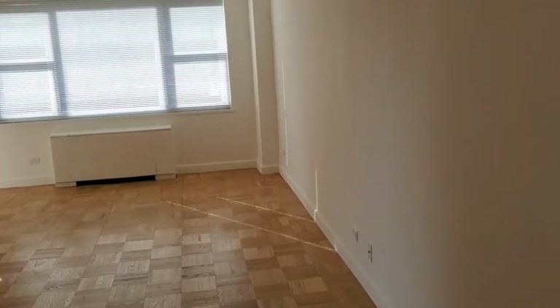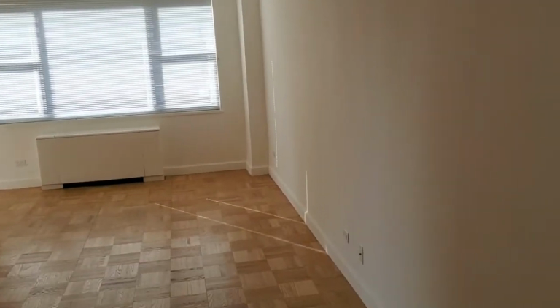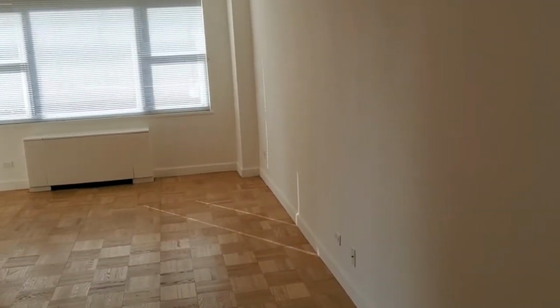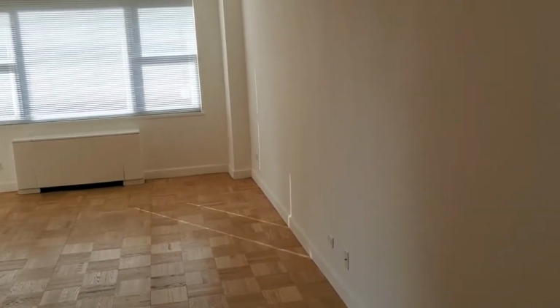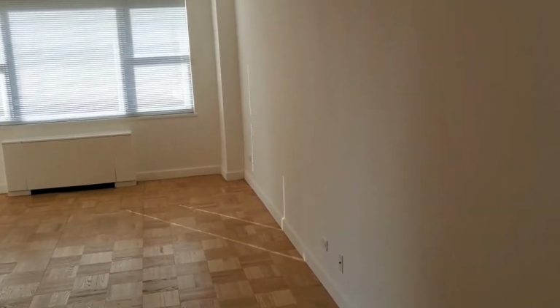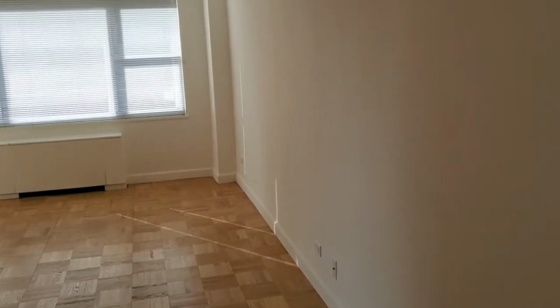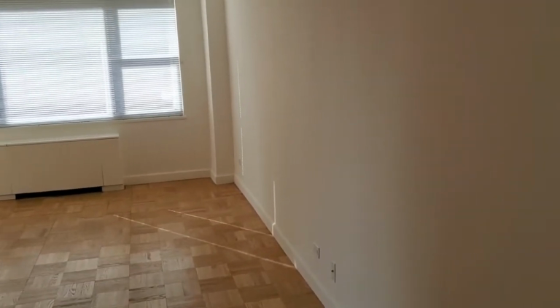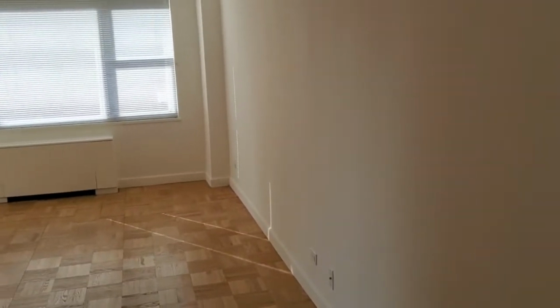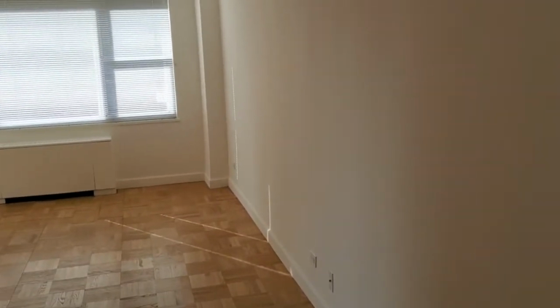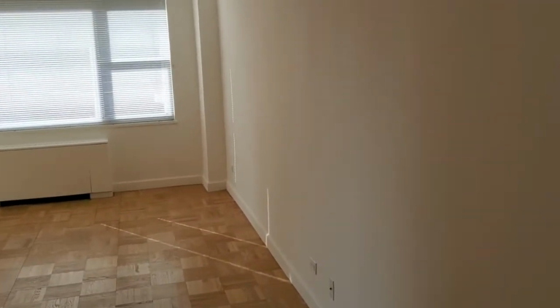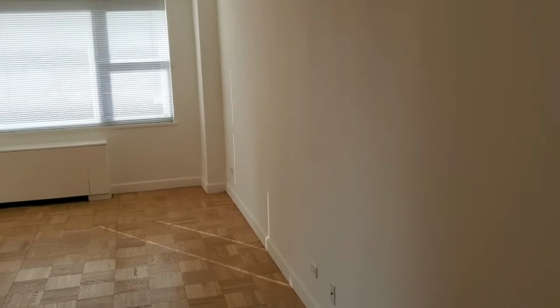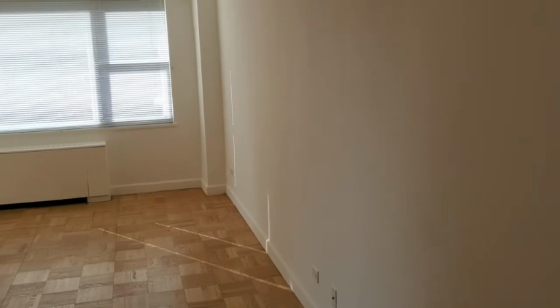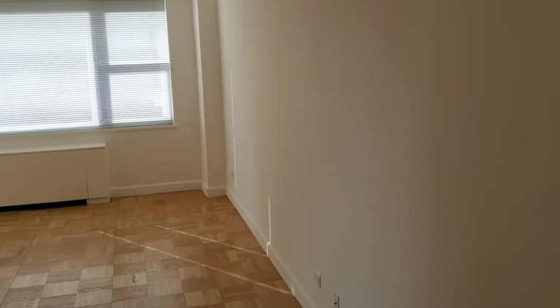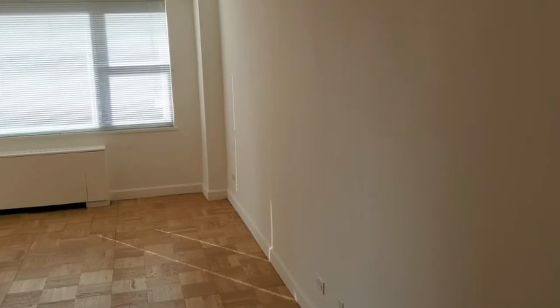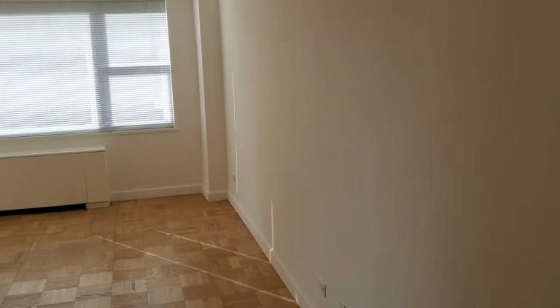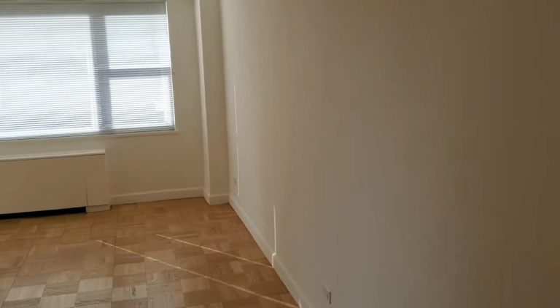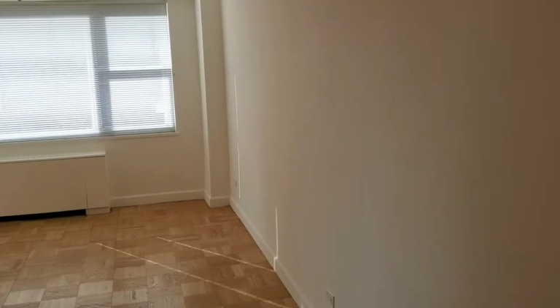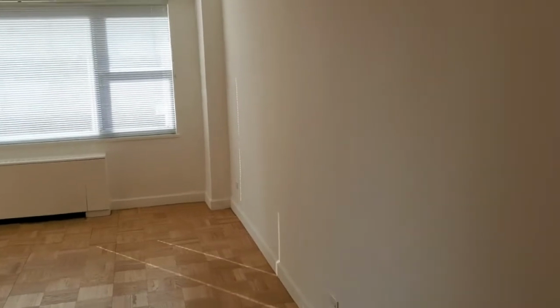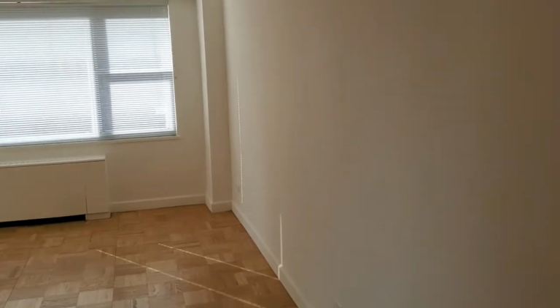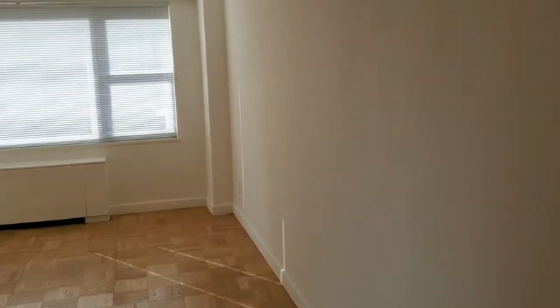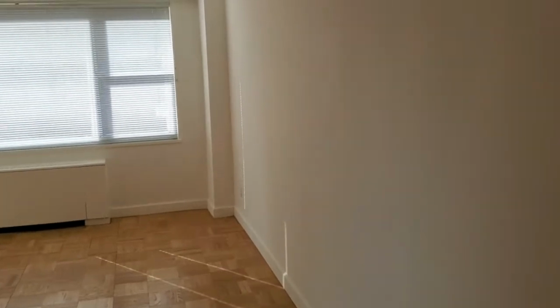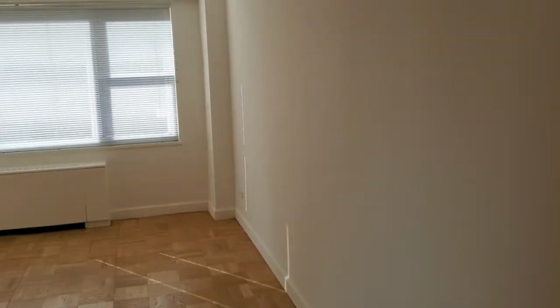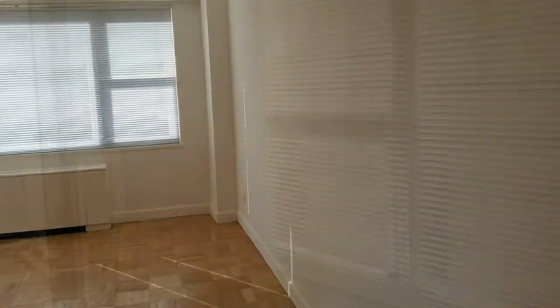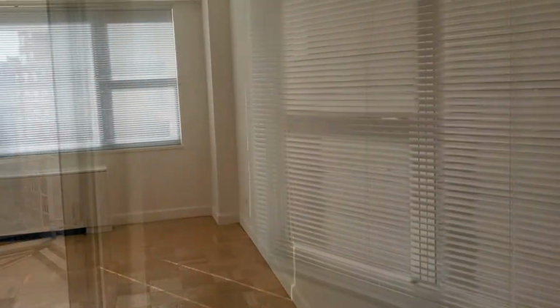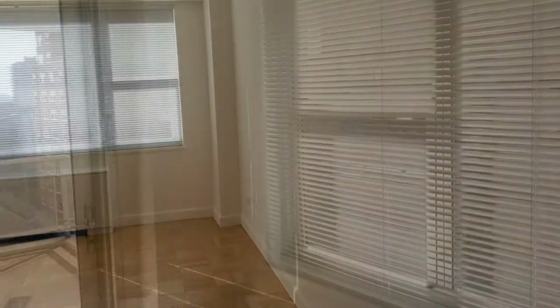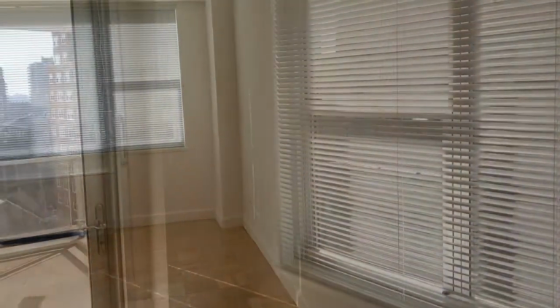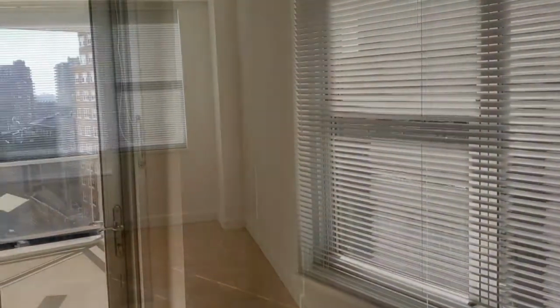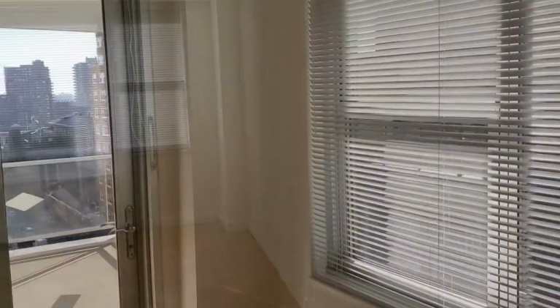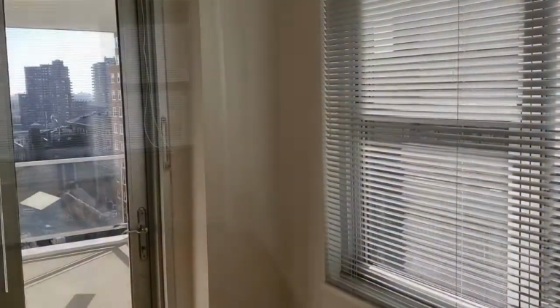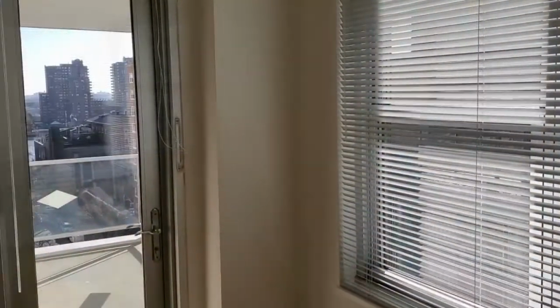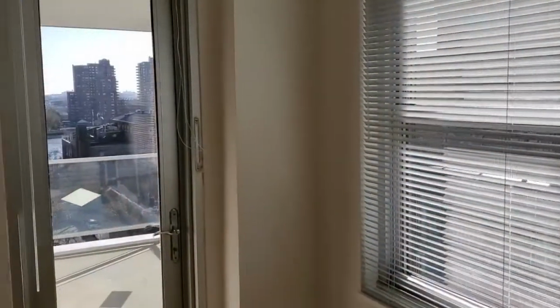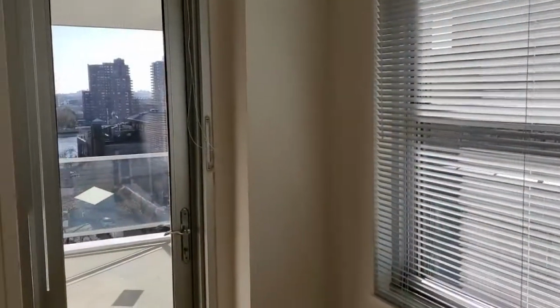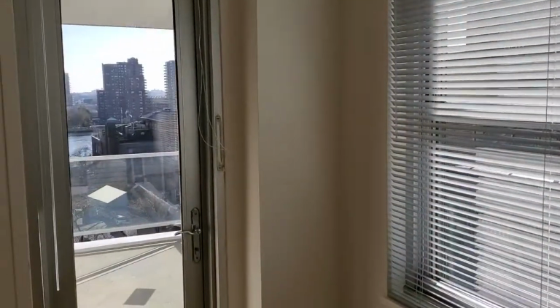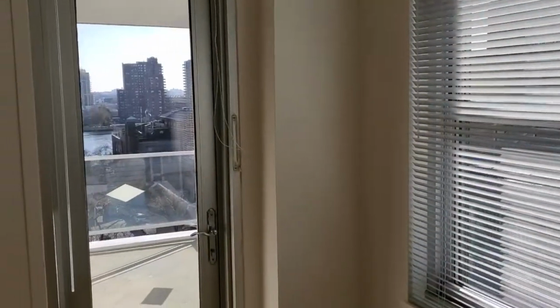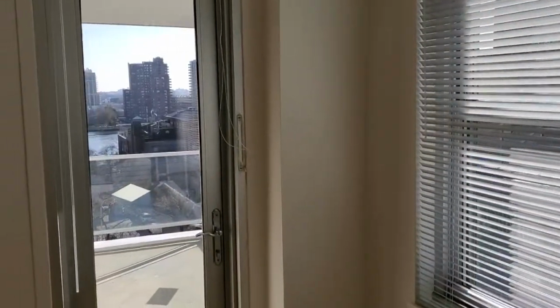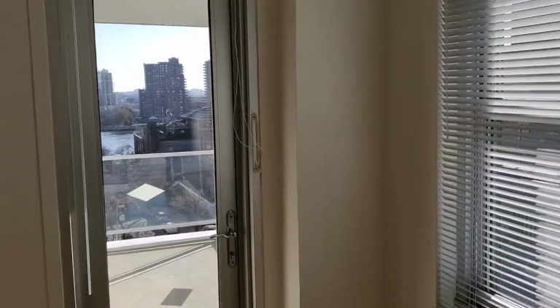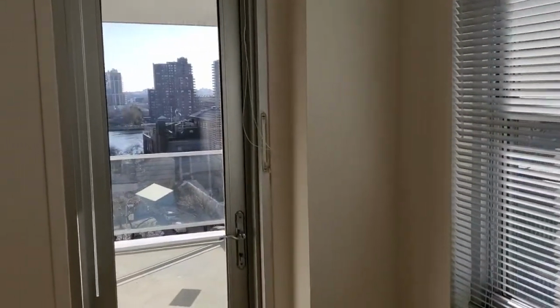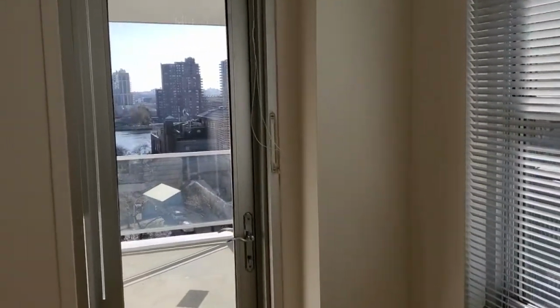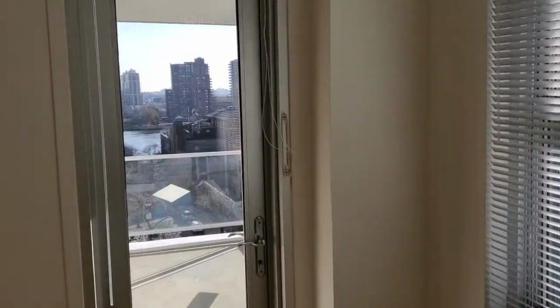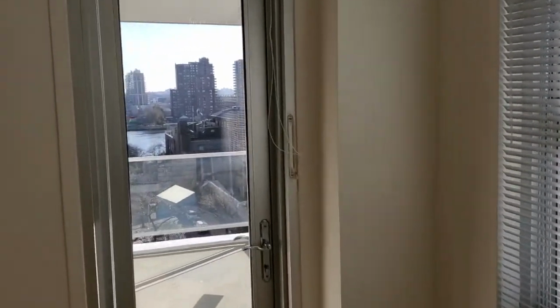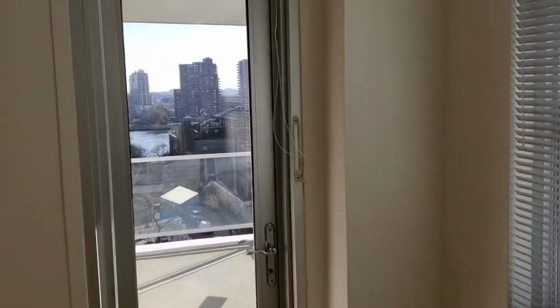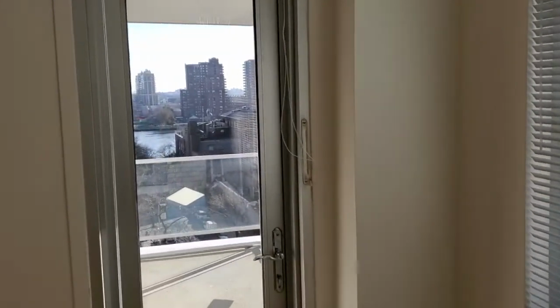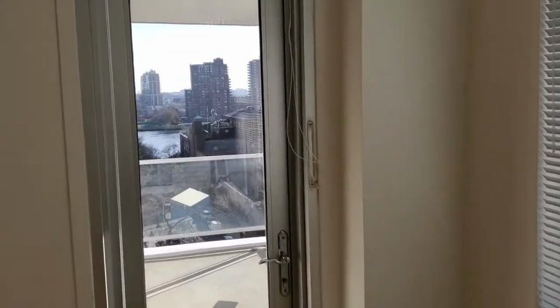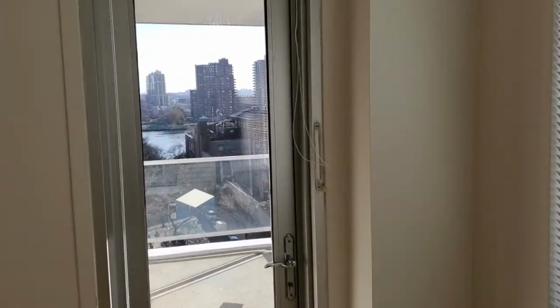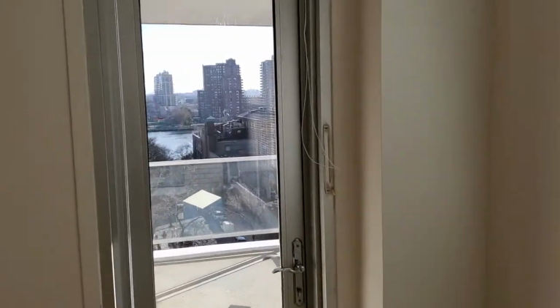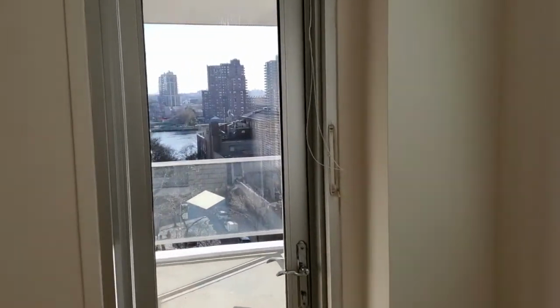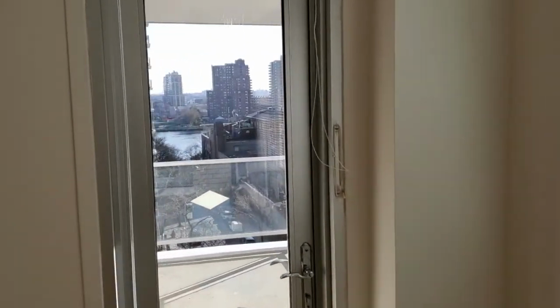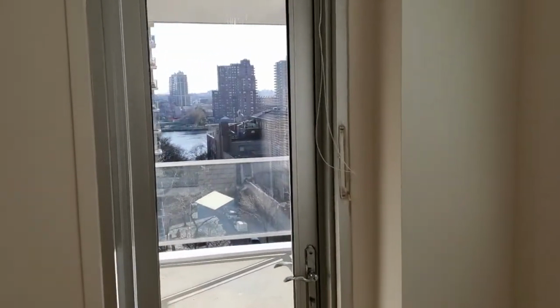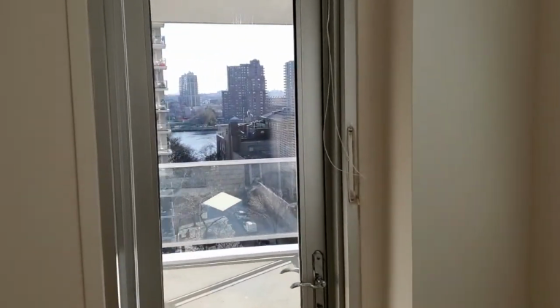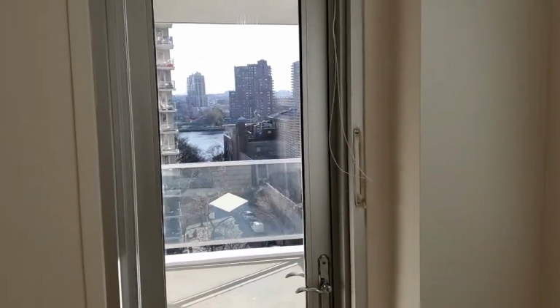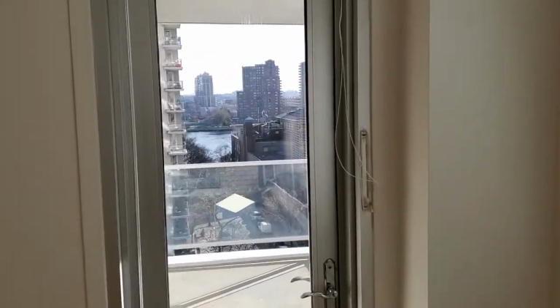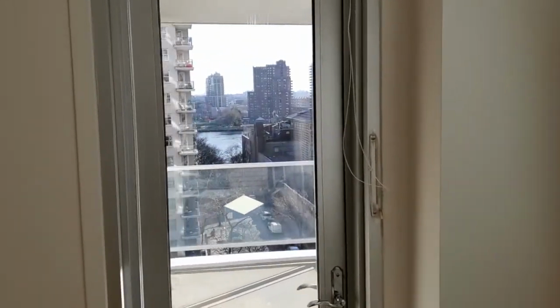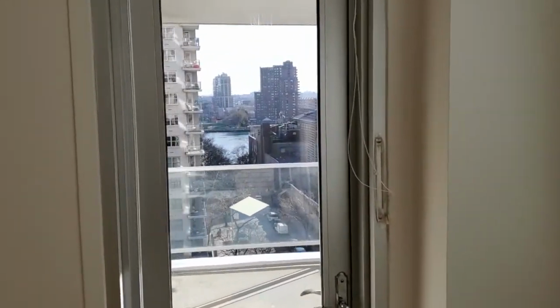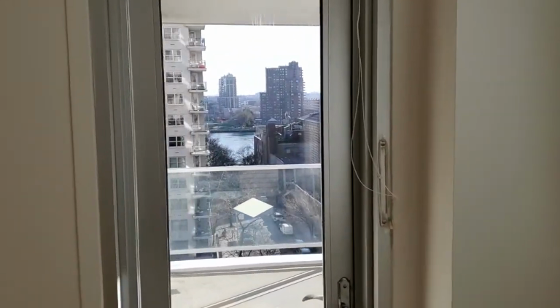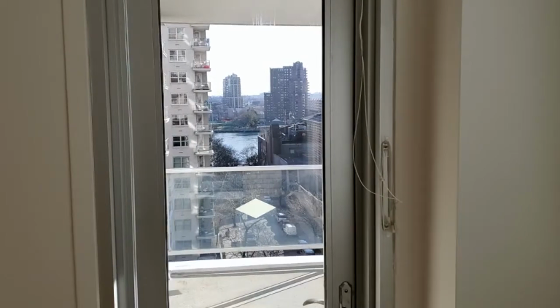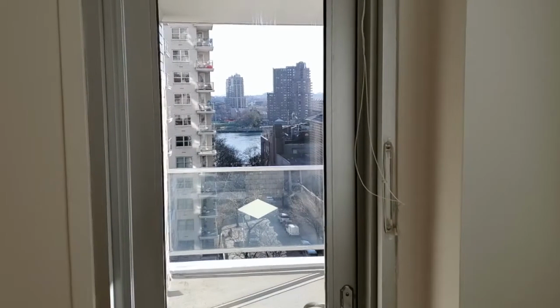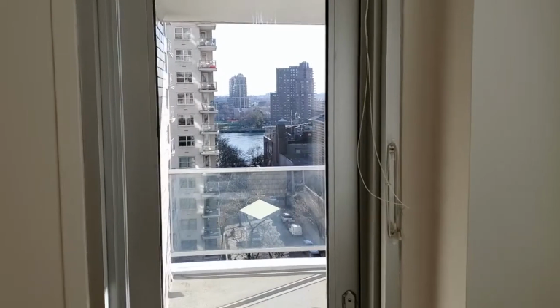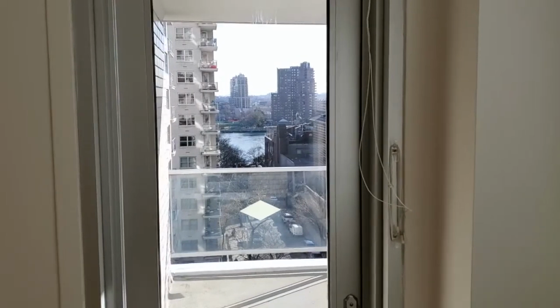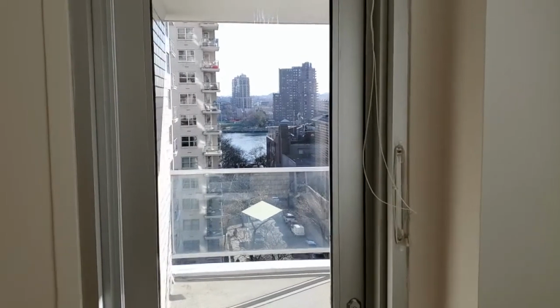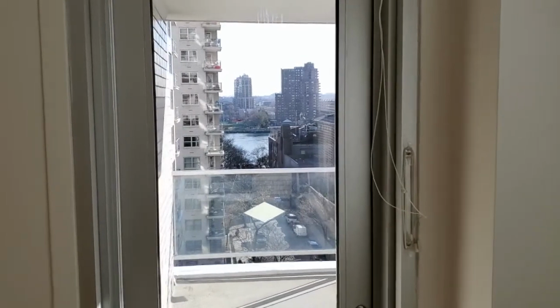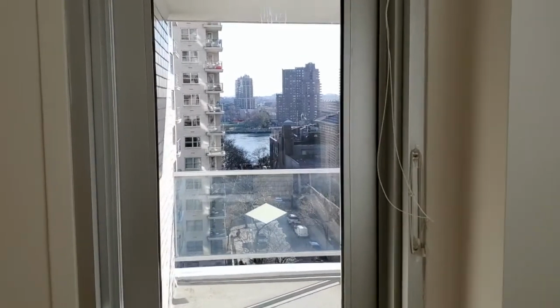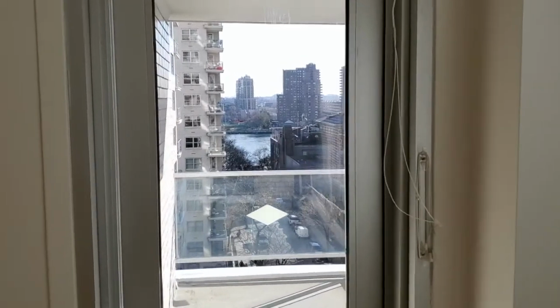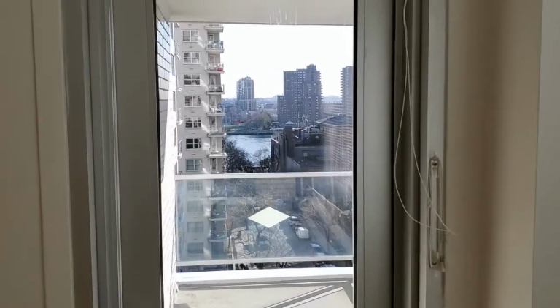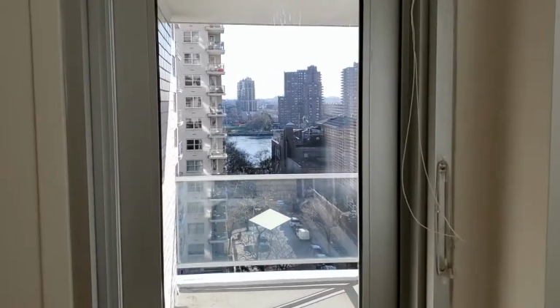The sunny spacious living room has significant wall space. The private balcony offers views of the city and the East River.